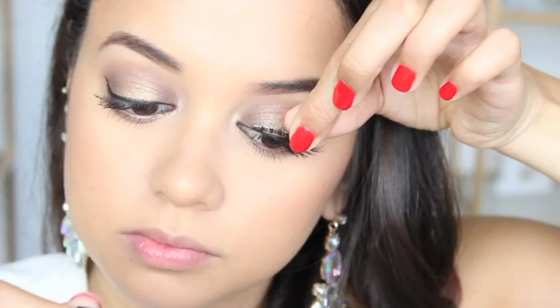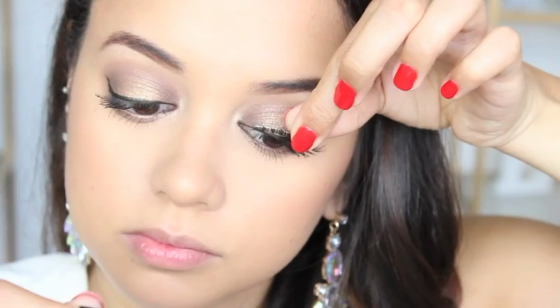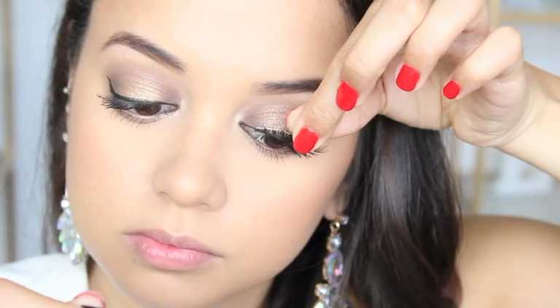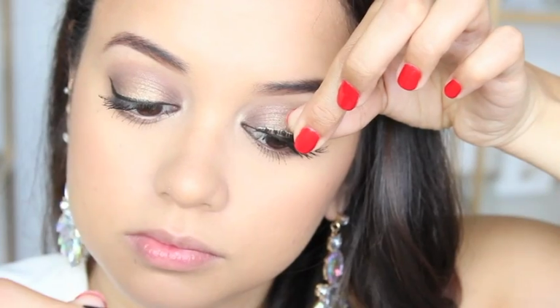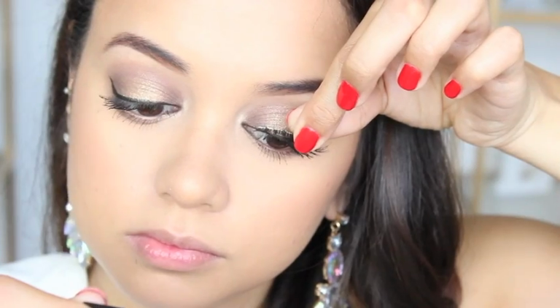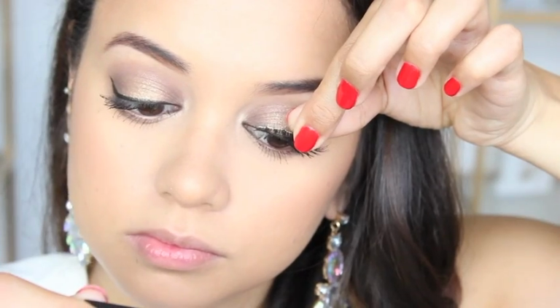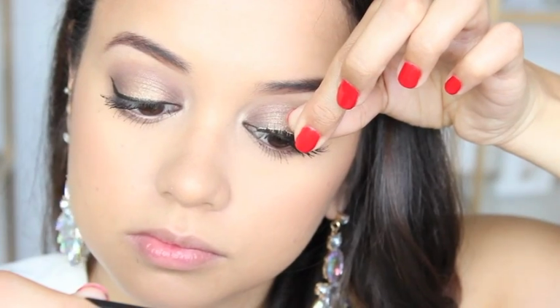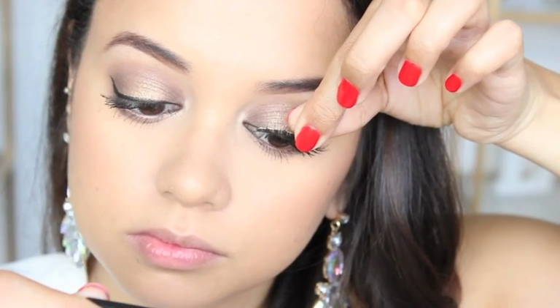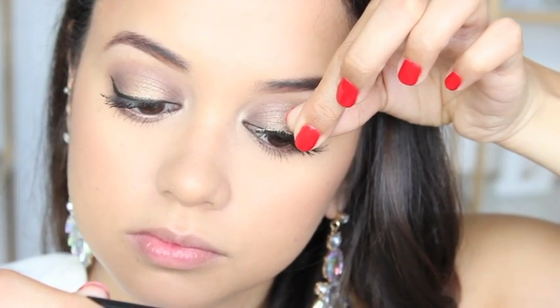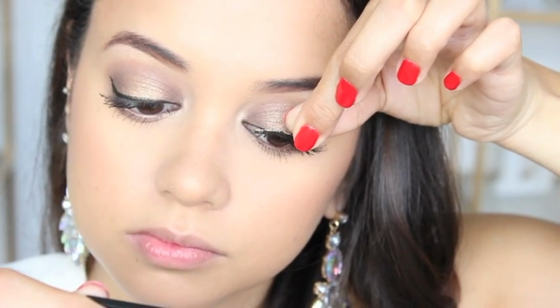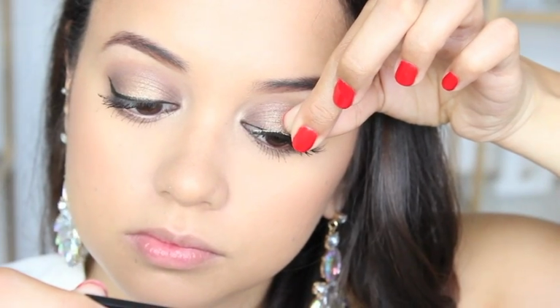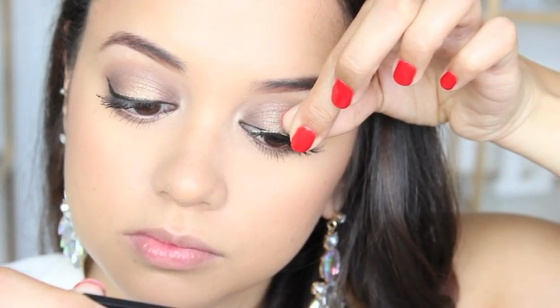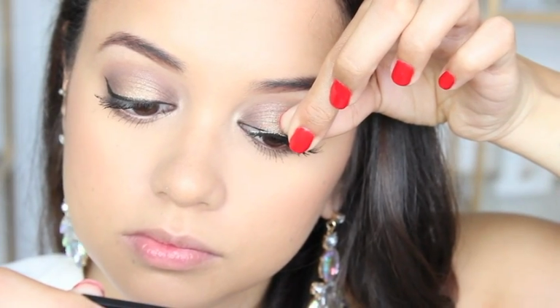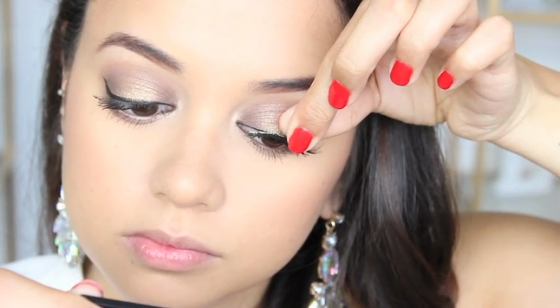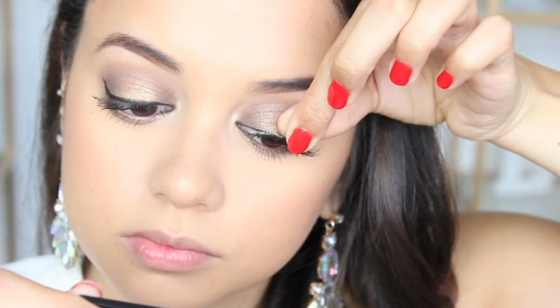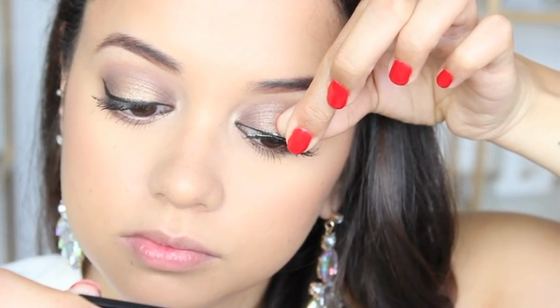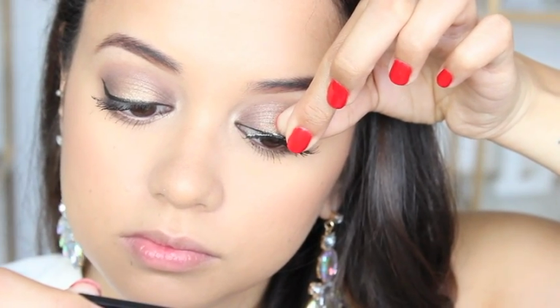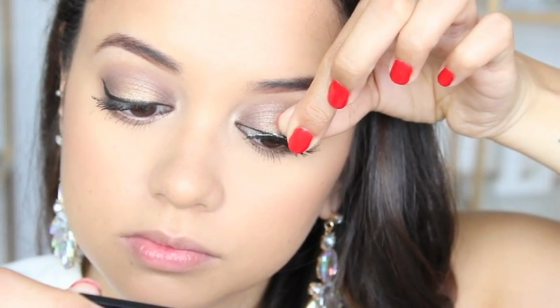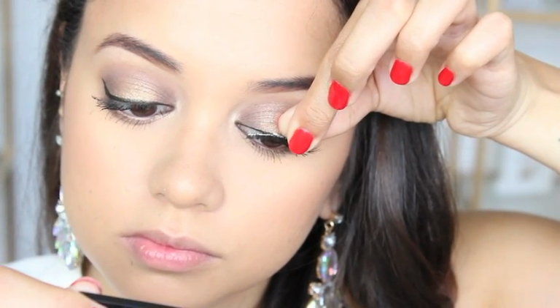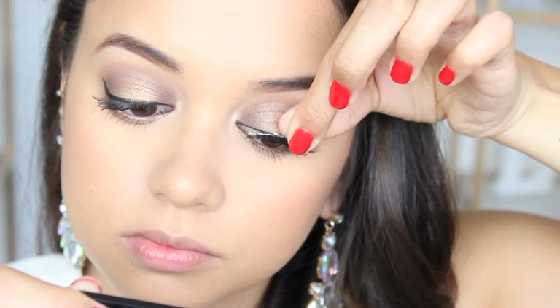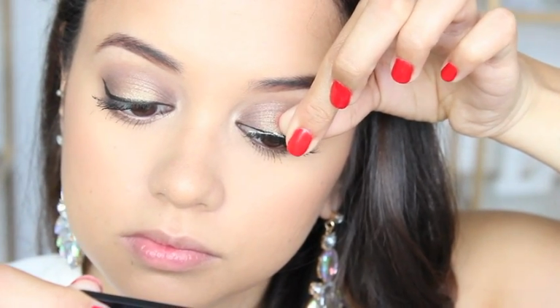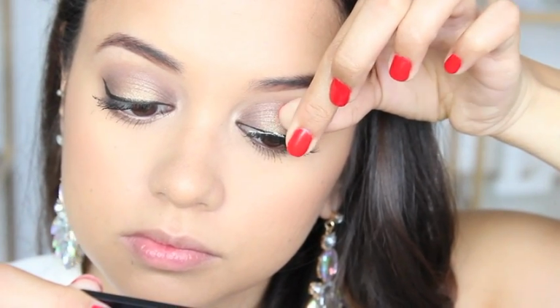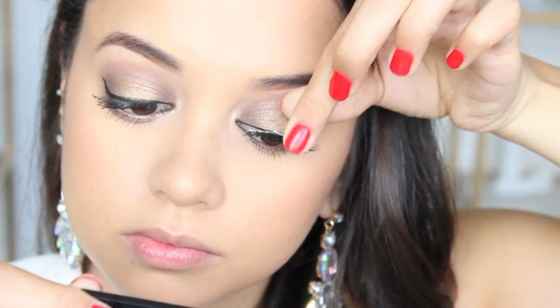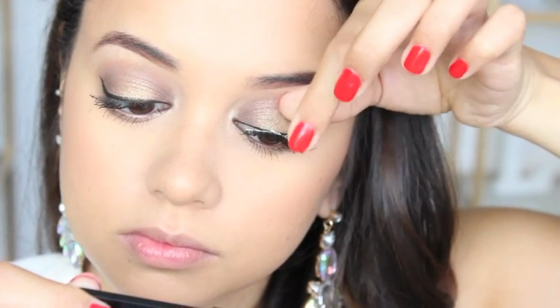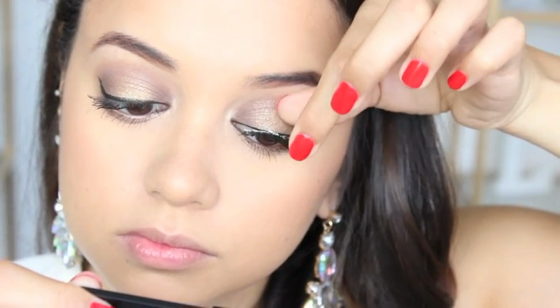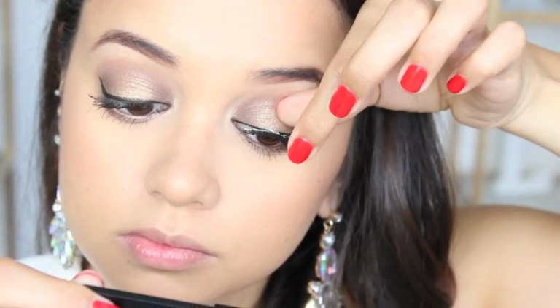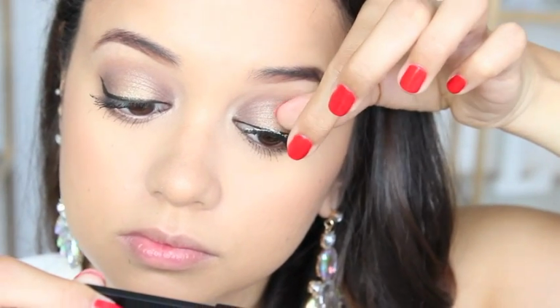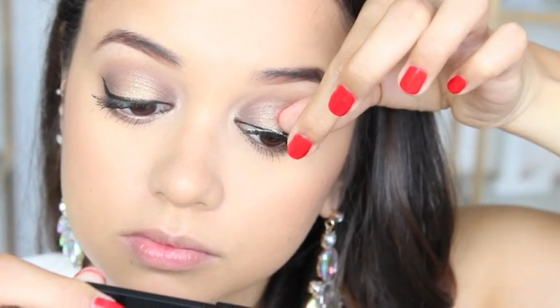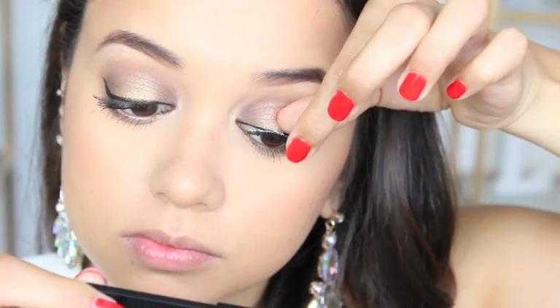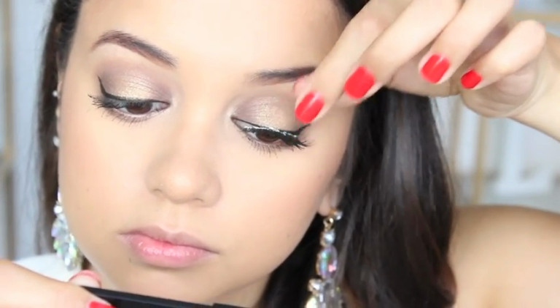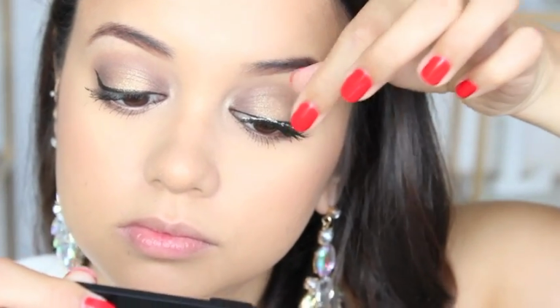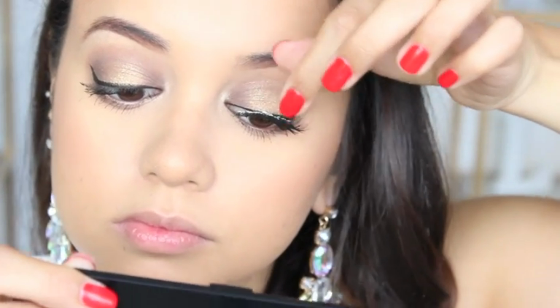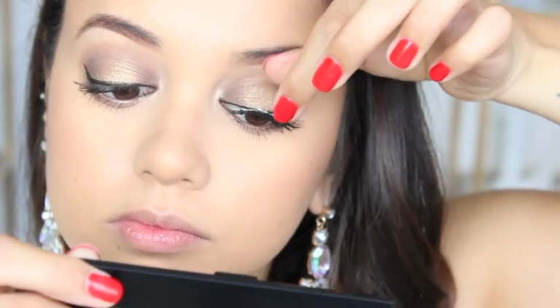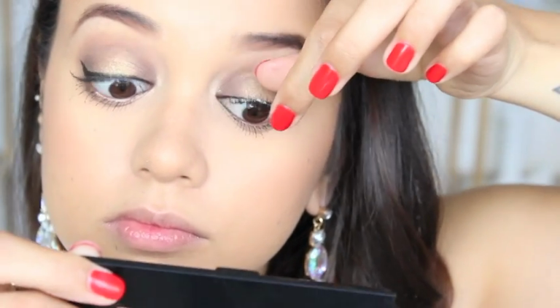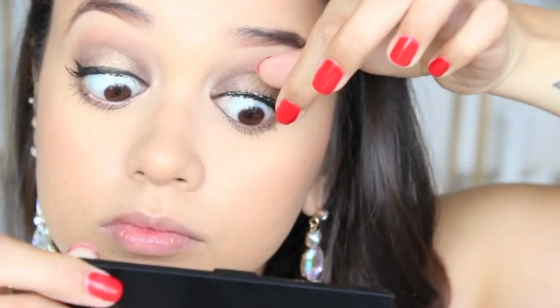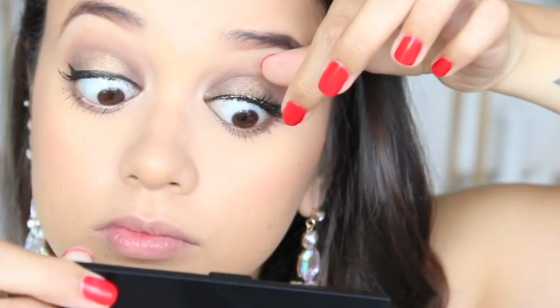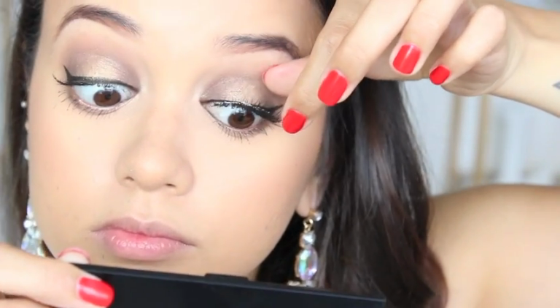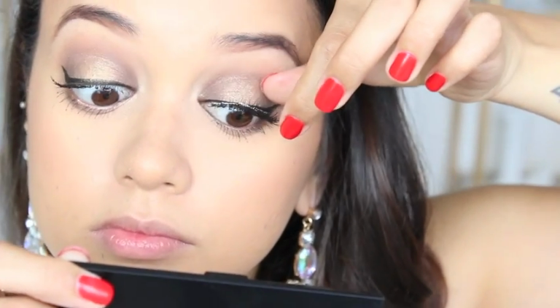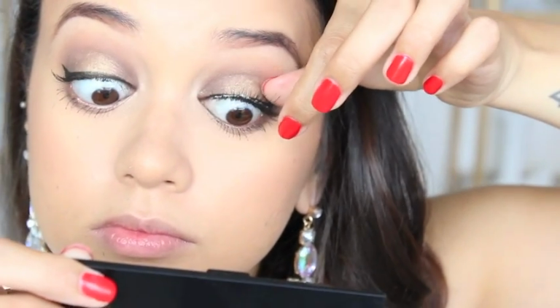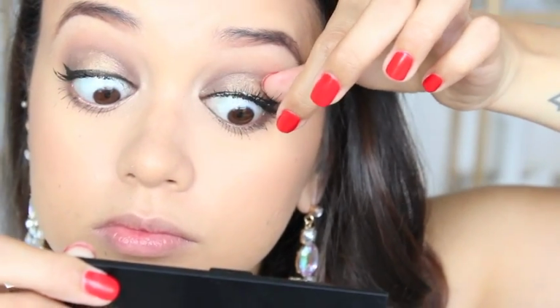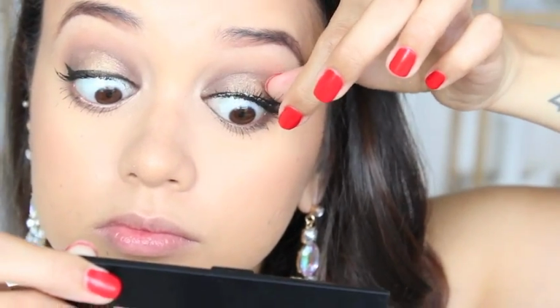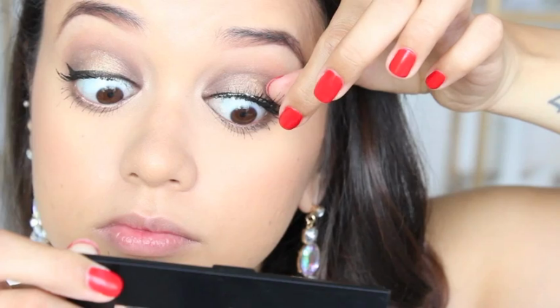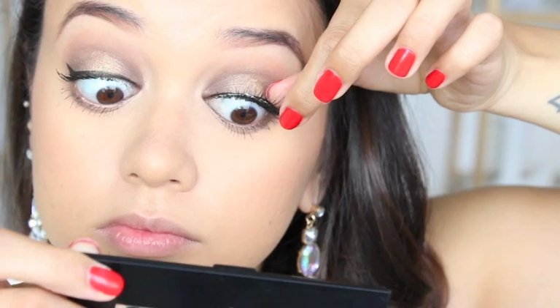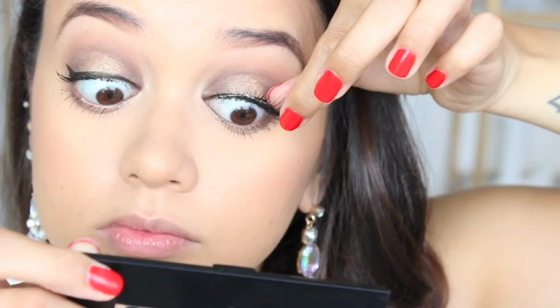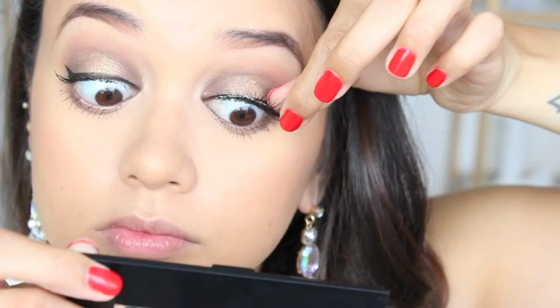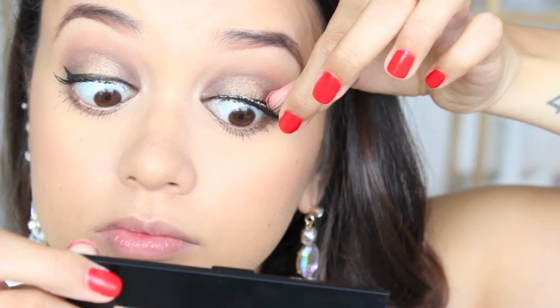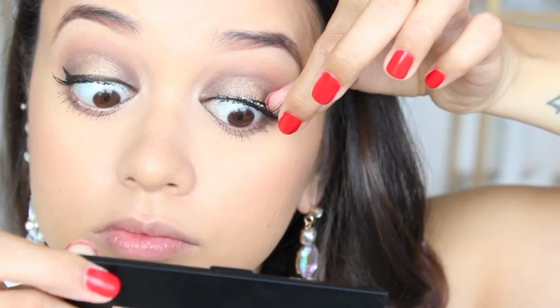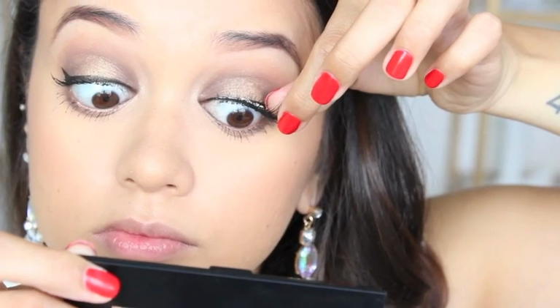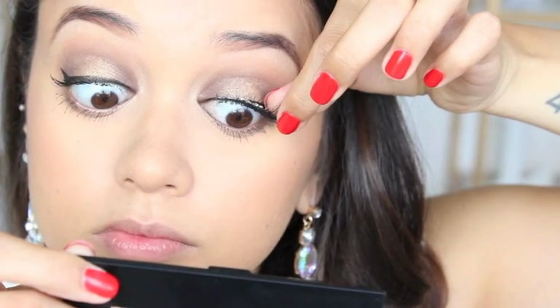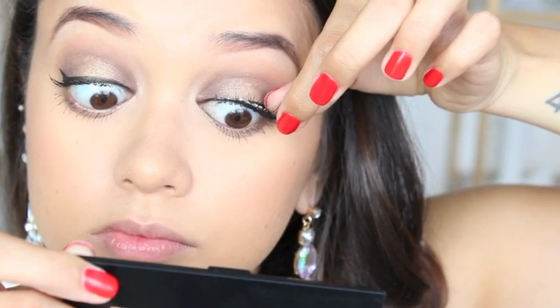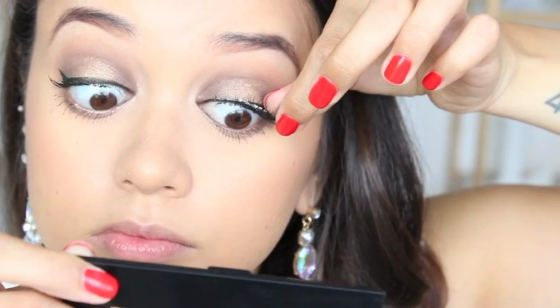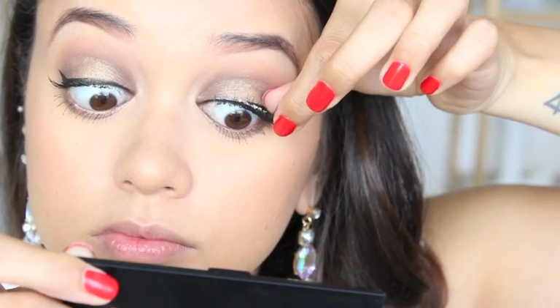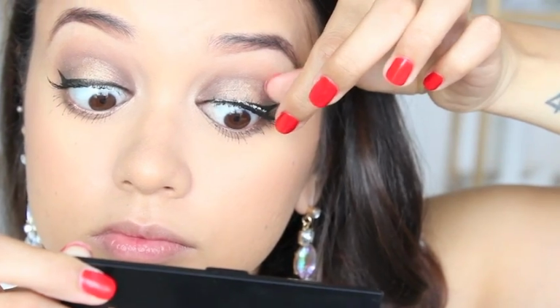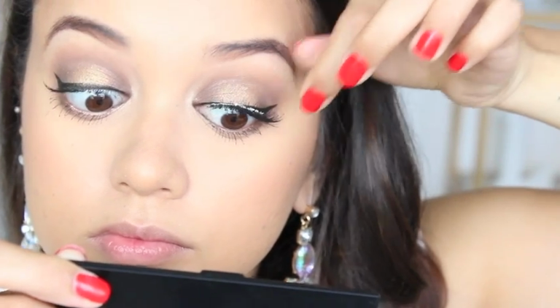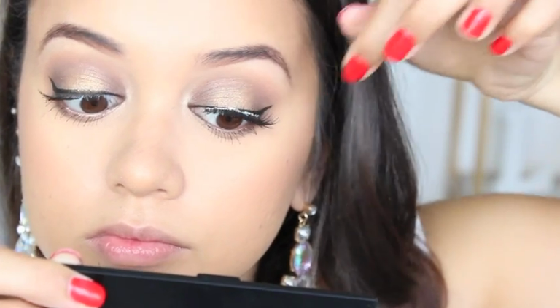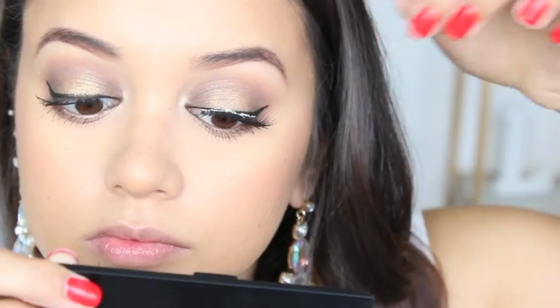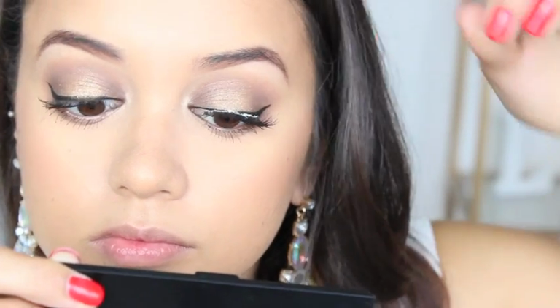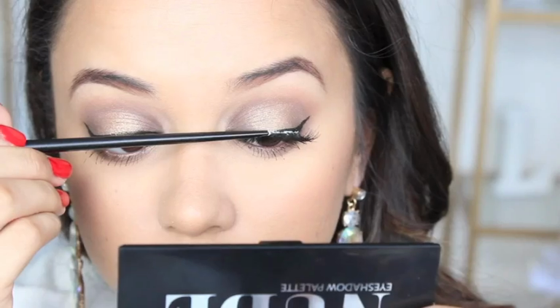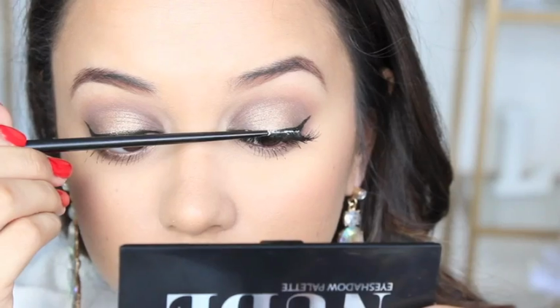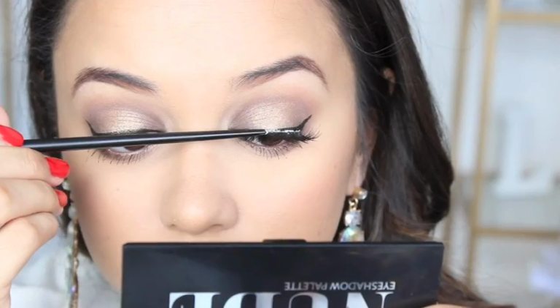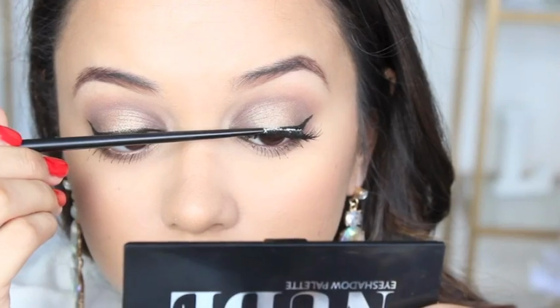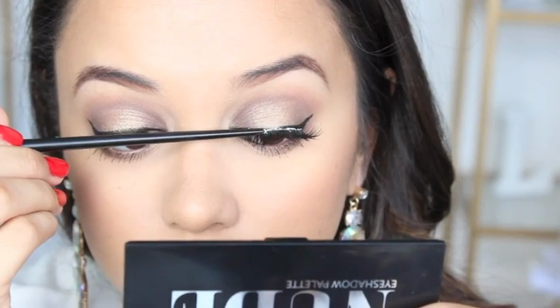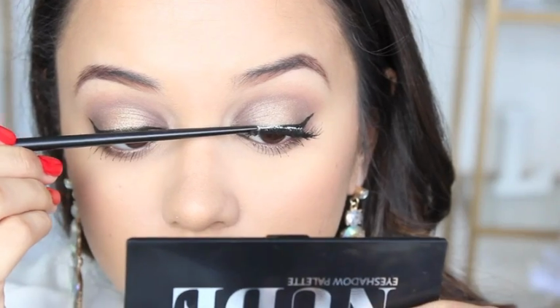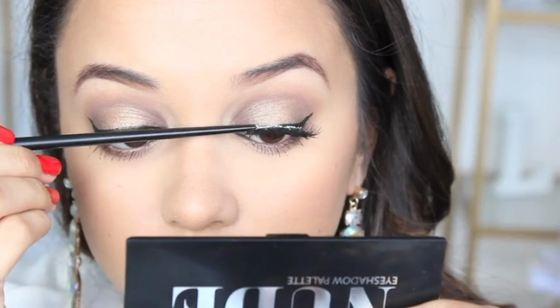After my mascara has dried I'm then going in with my falsies. This time around I'm using the Red Cherry Demi Wispies.